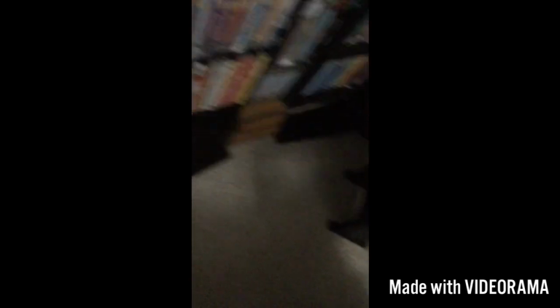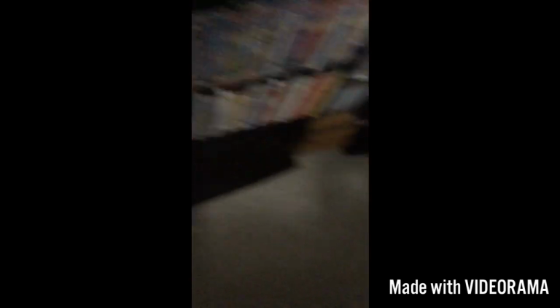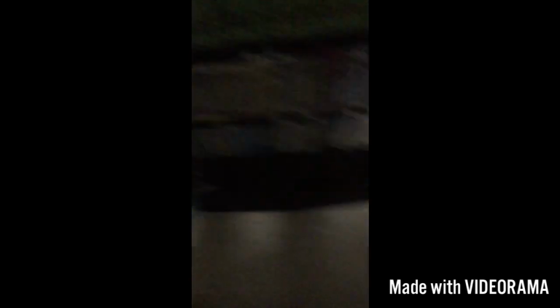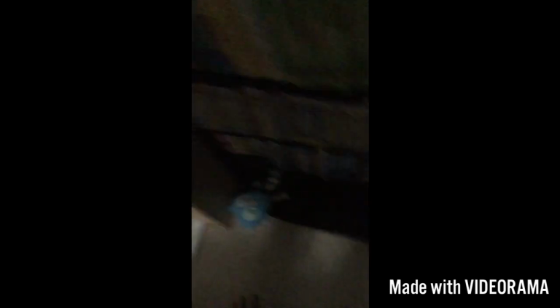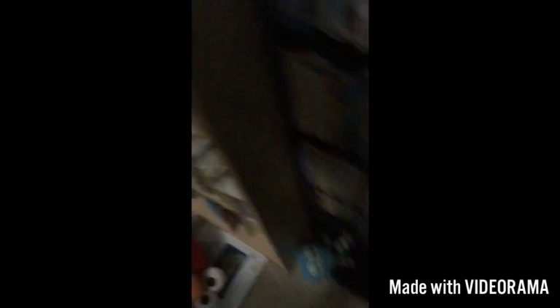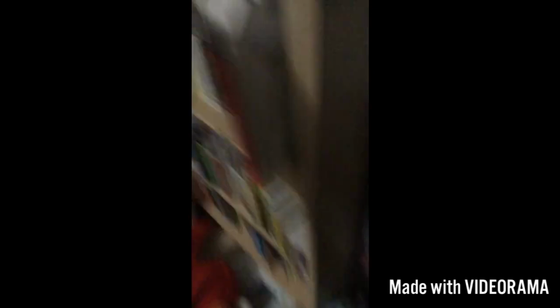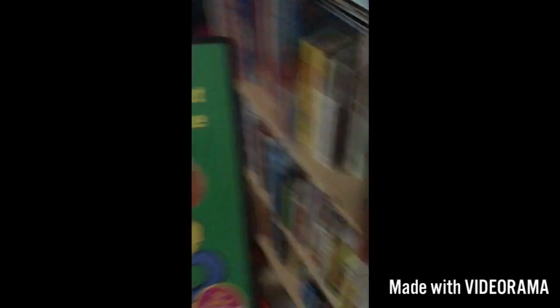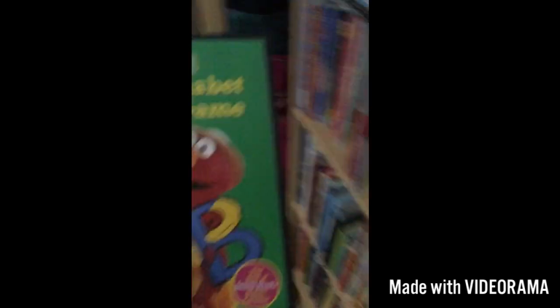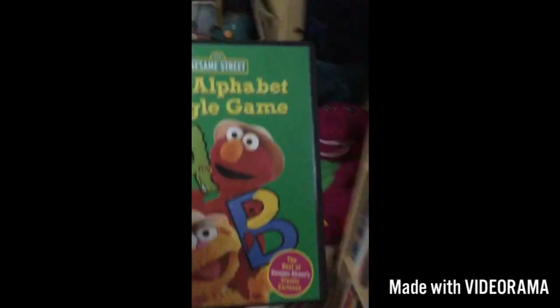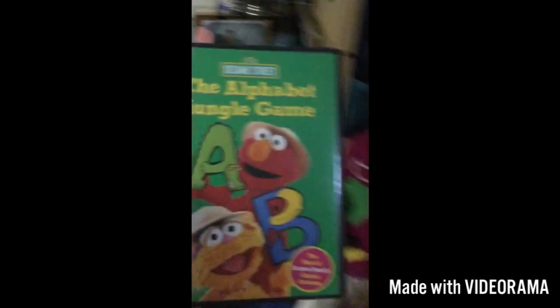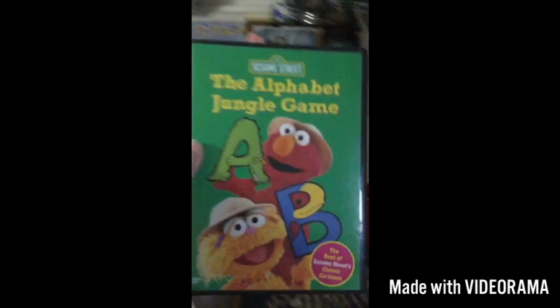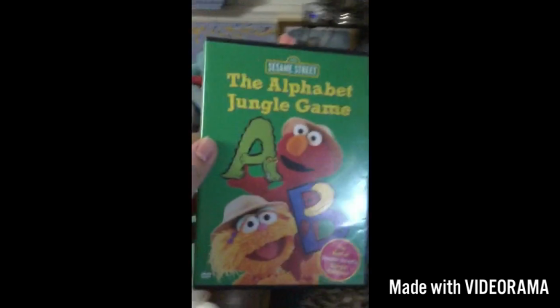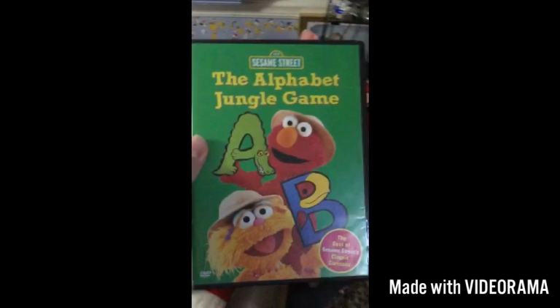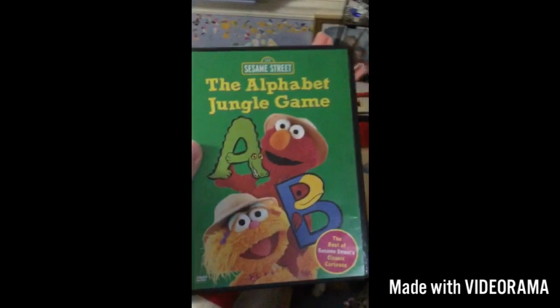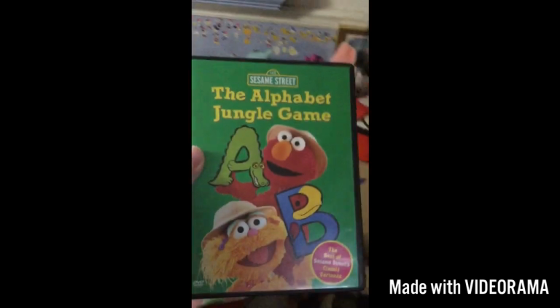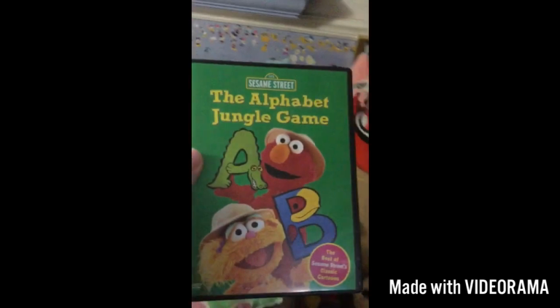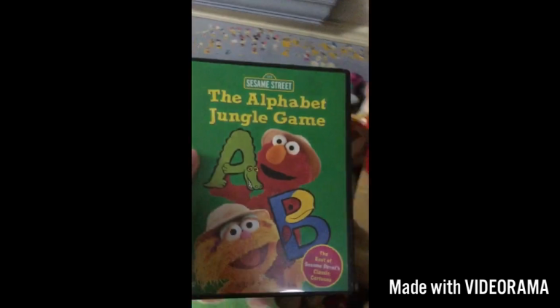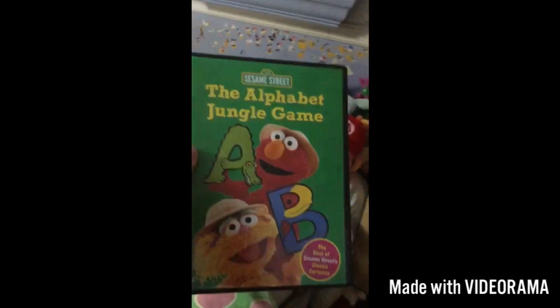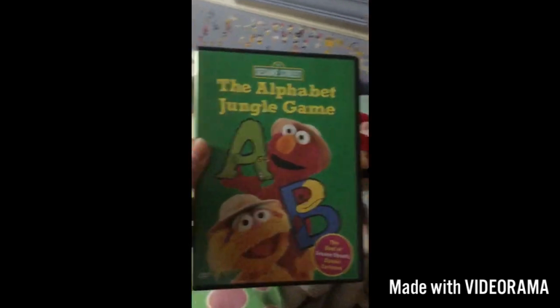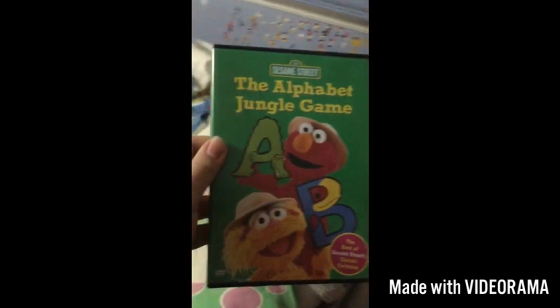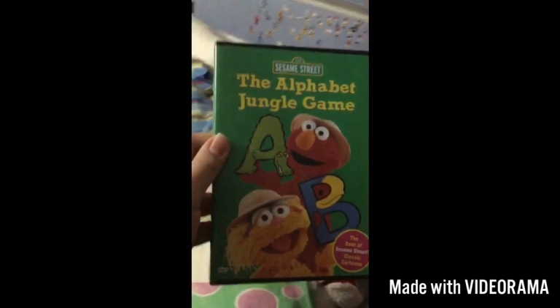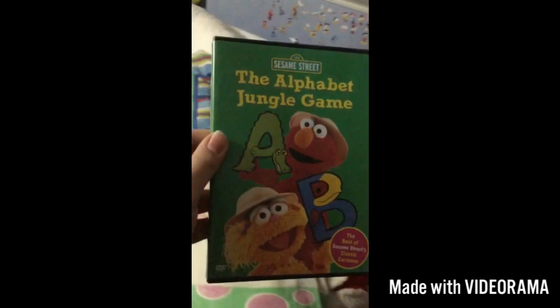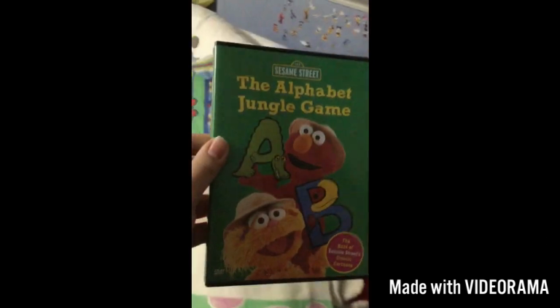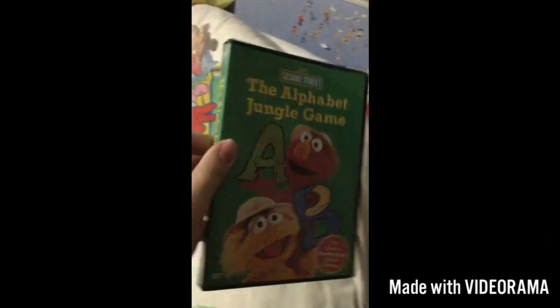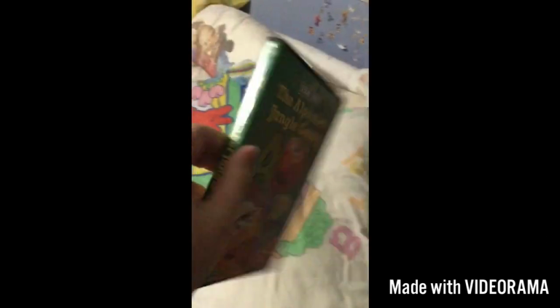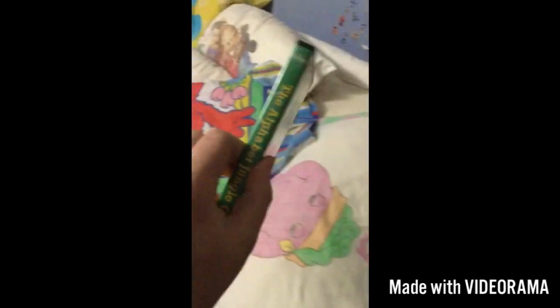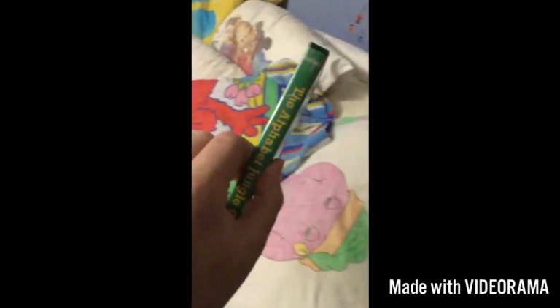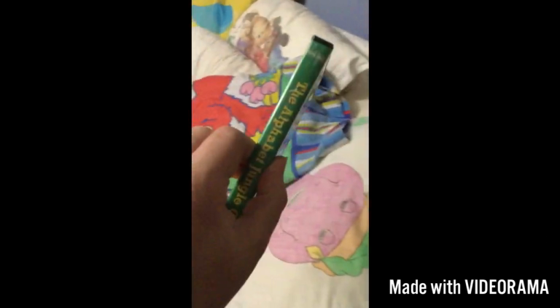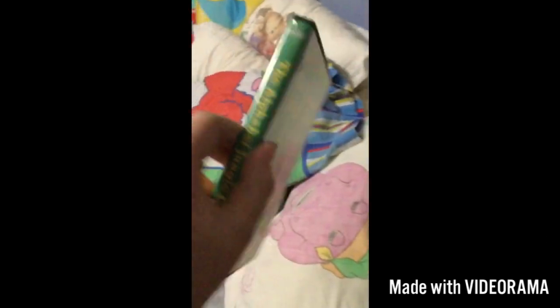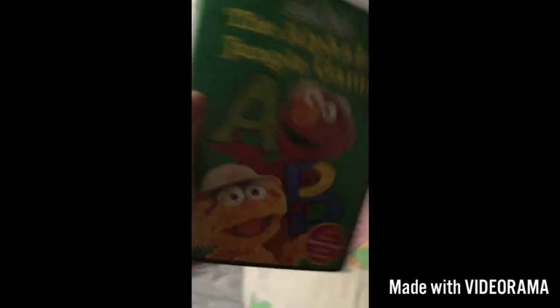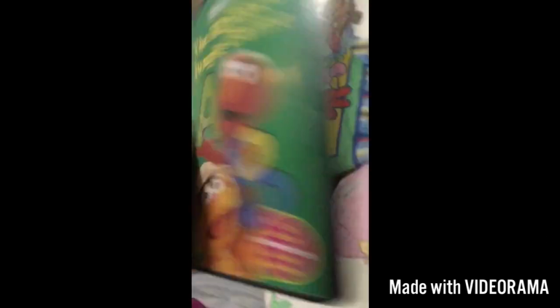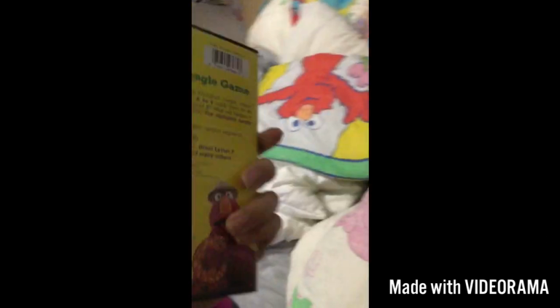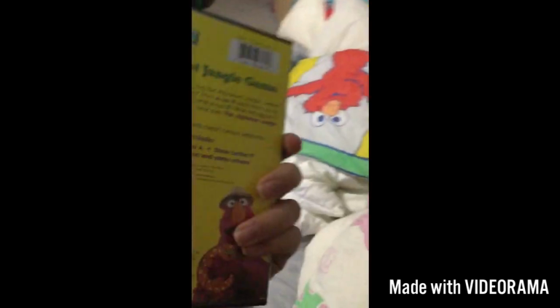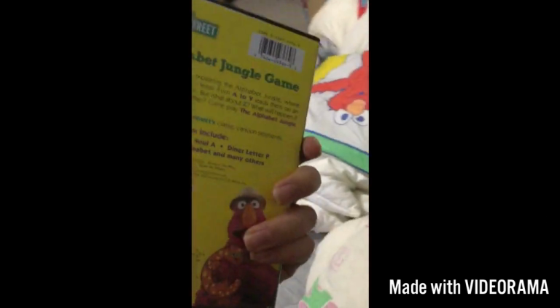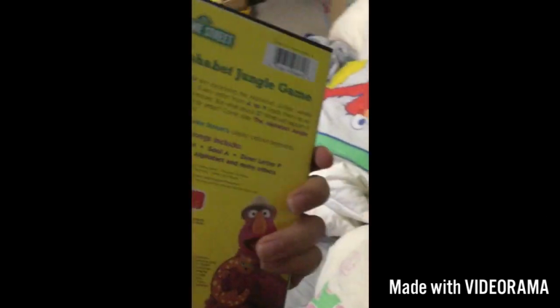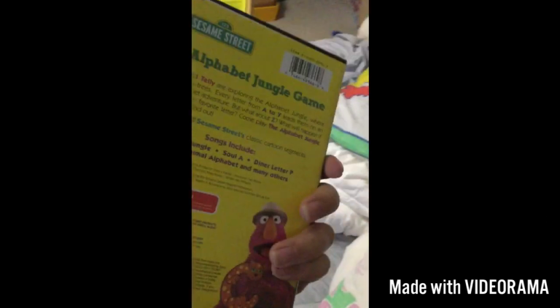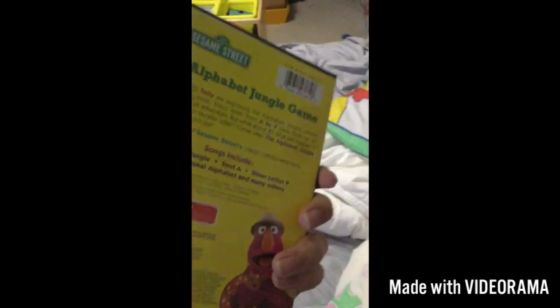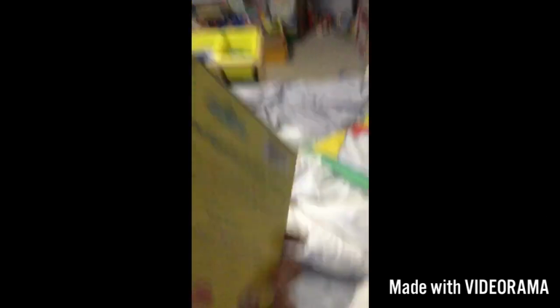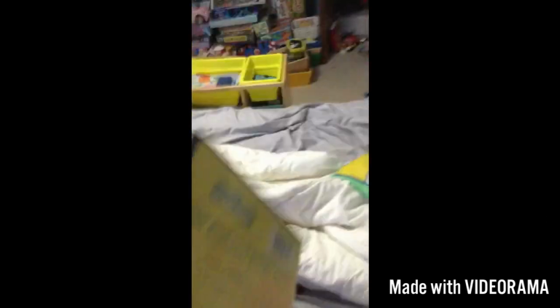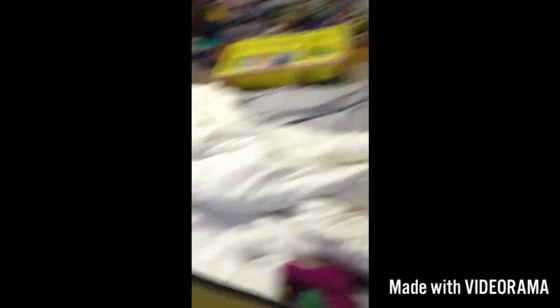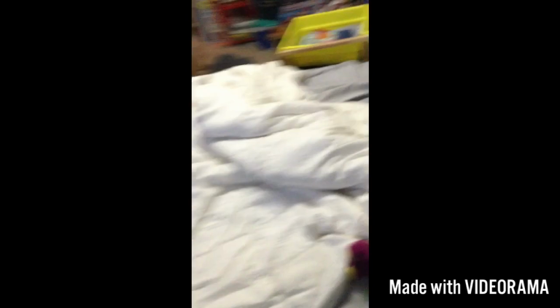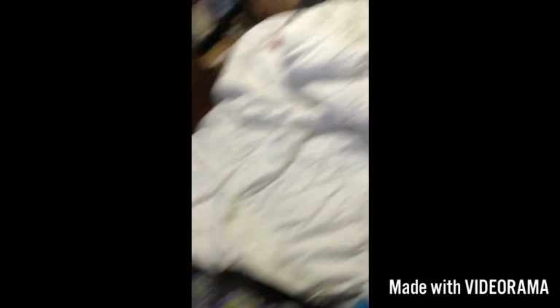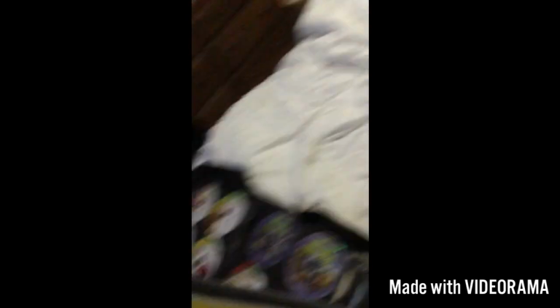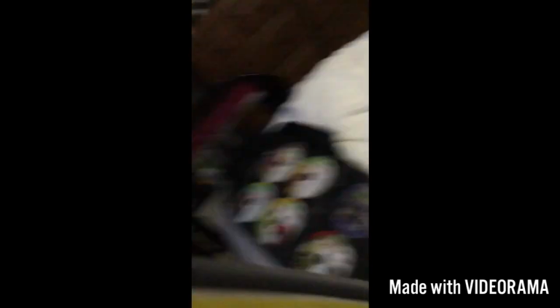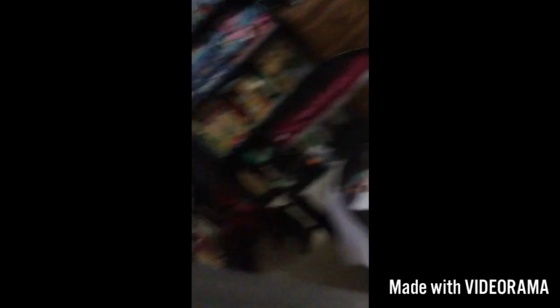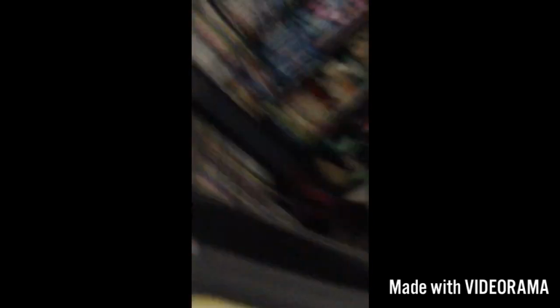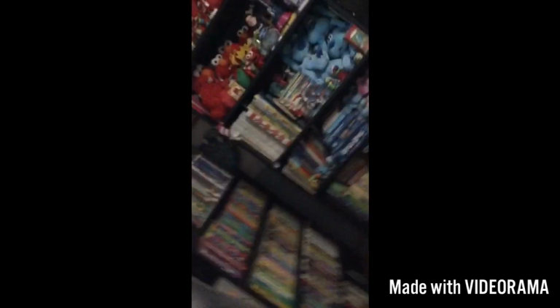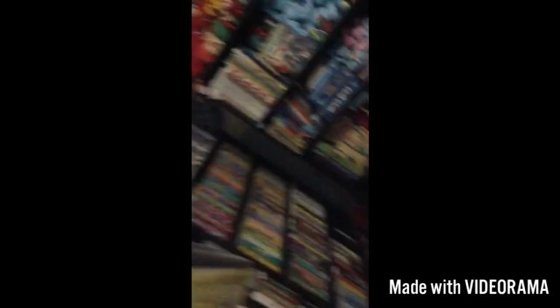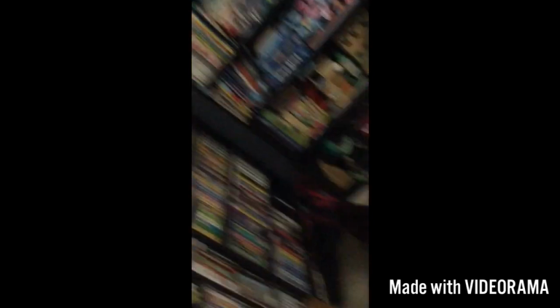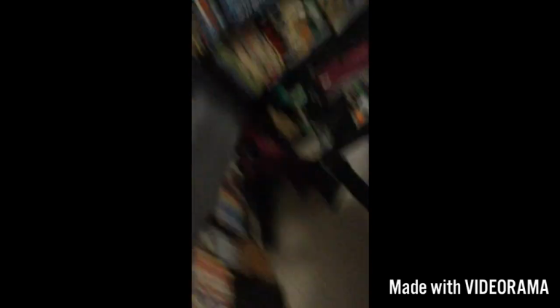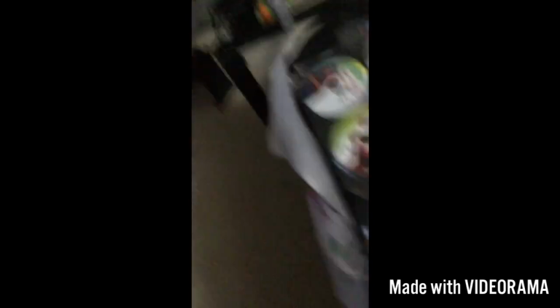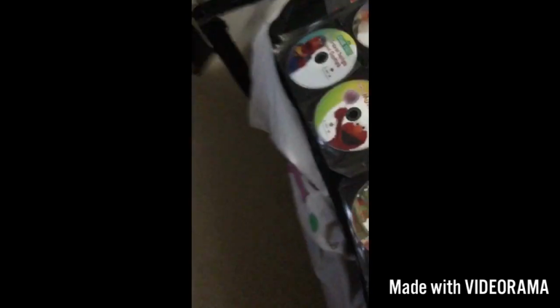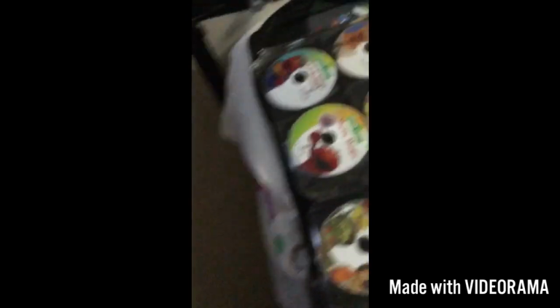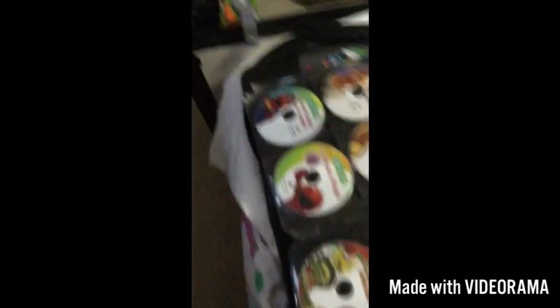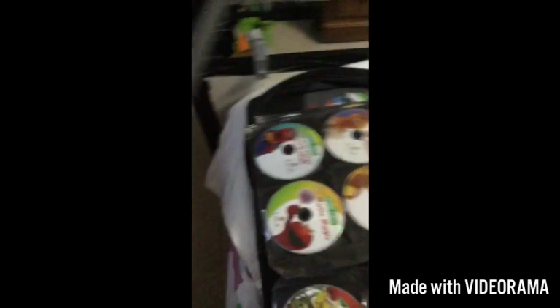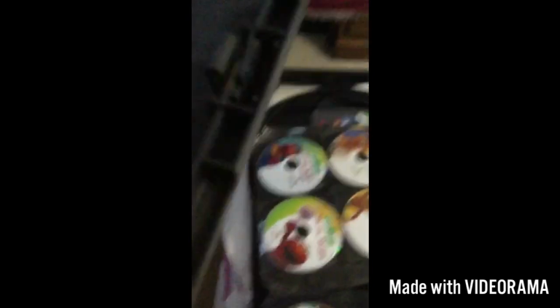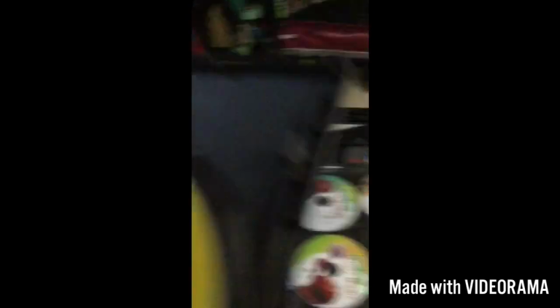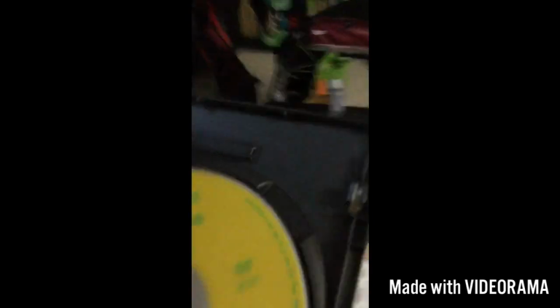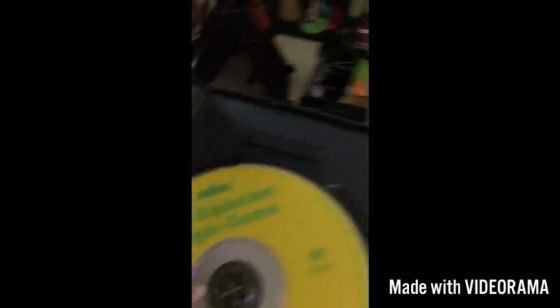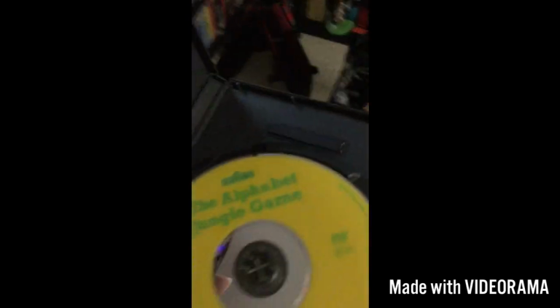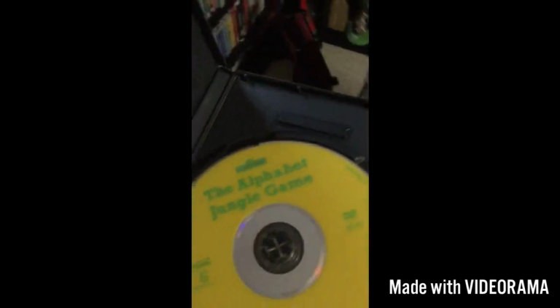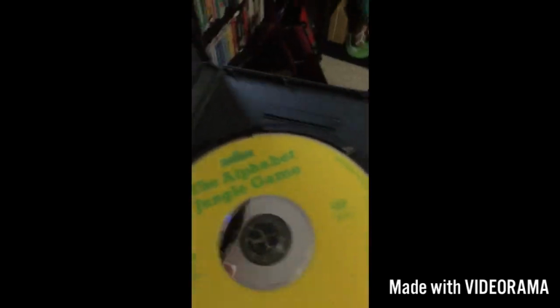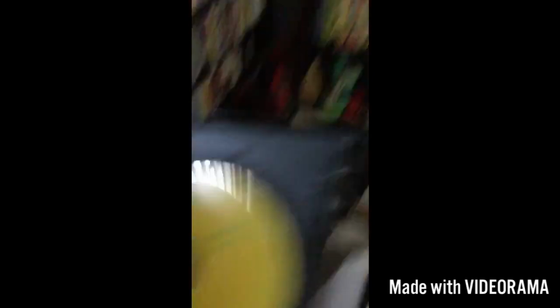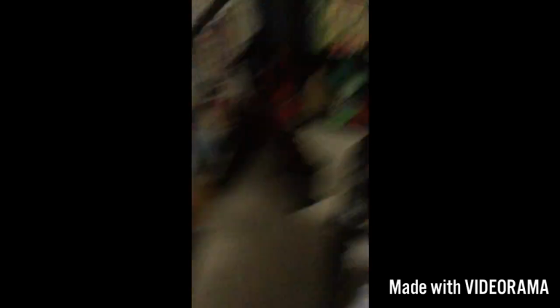The Off-Bit Jungle Game. Here we have the front, the side, and the back. And the movie.